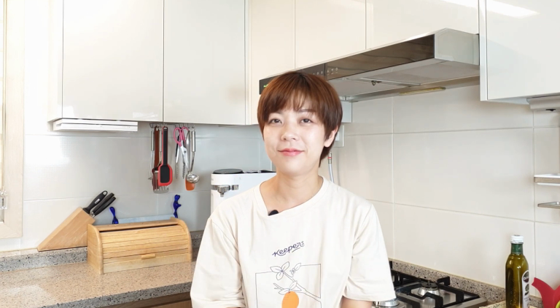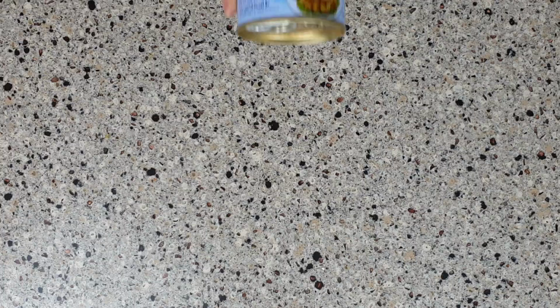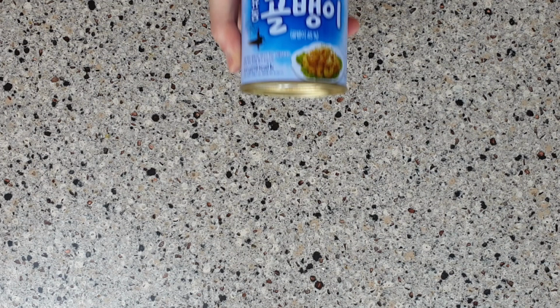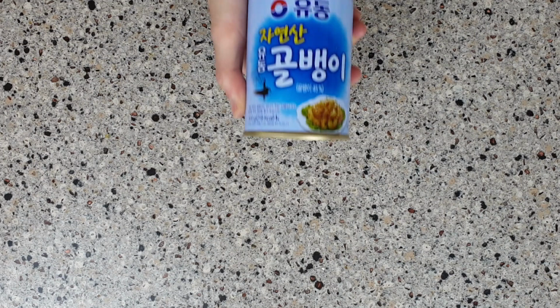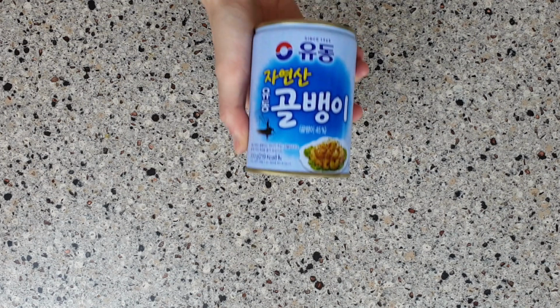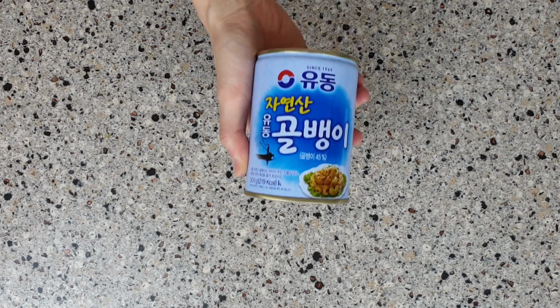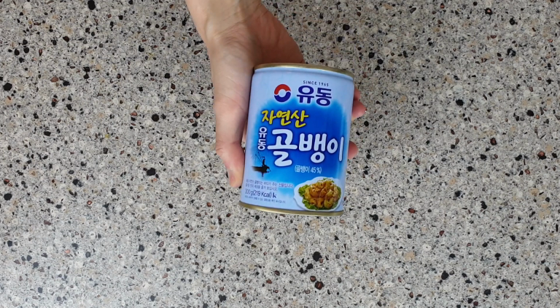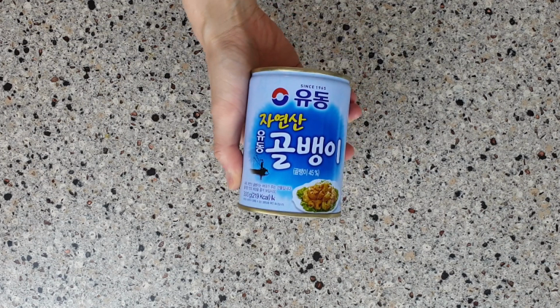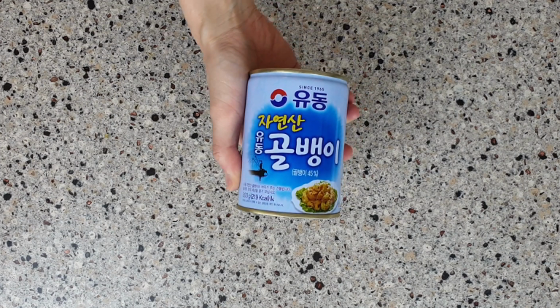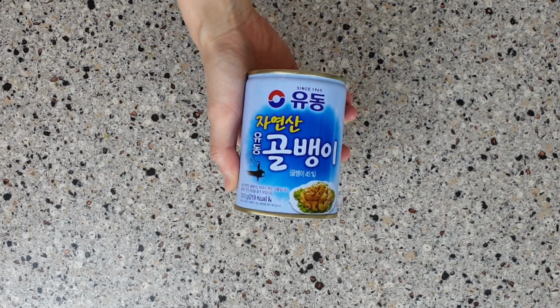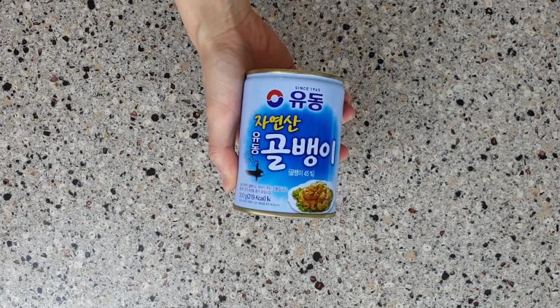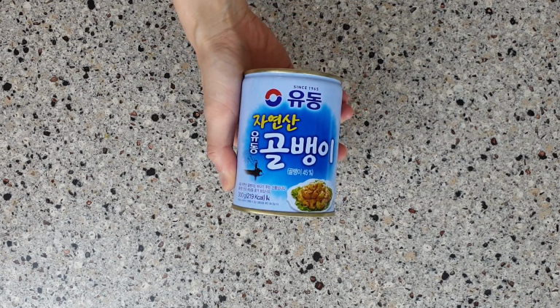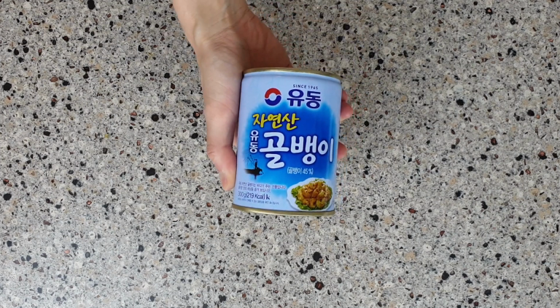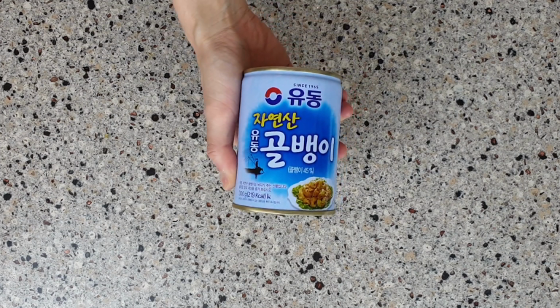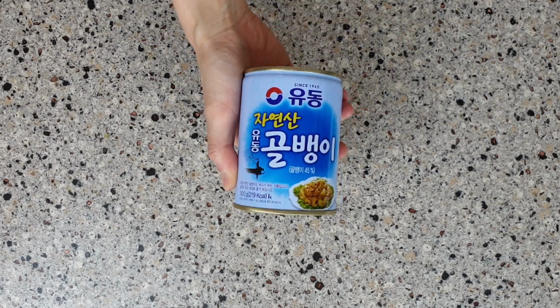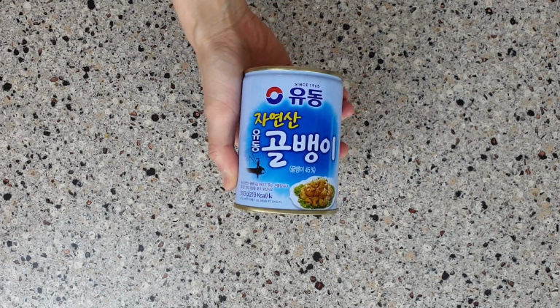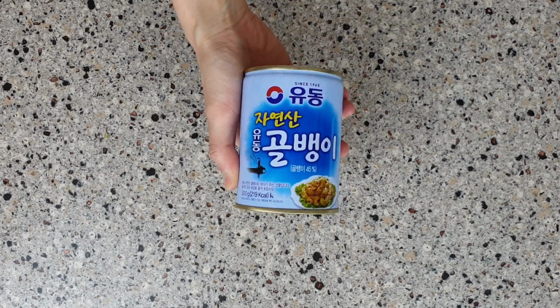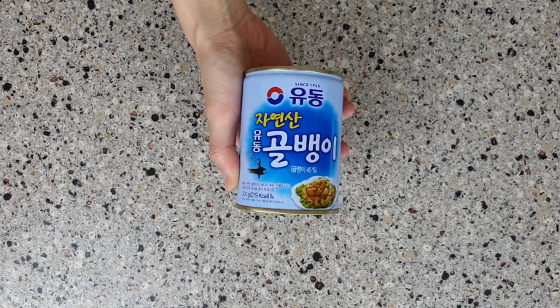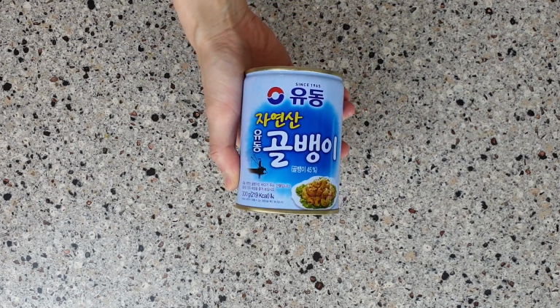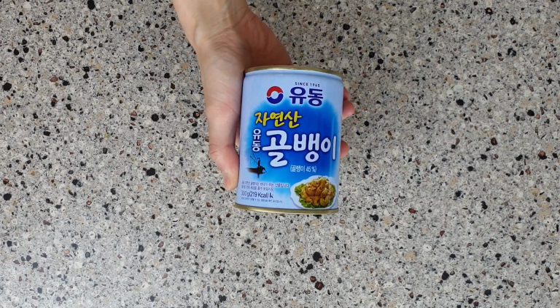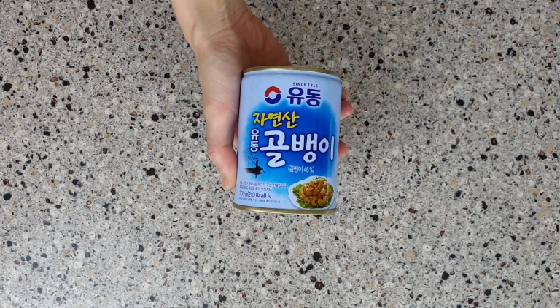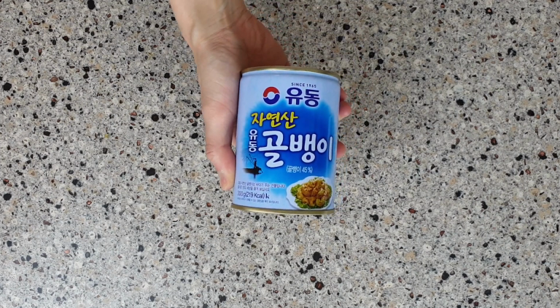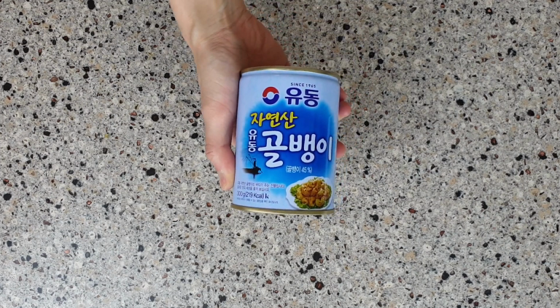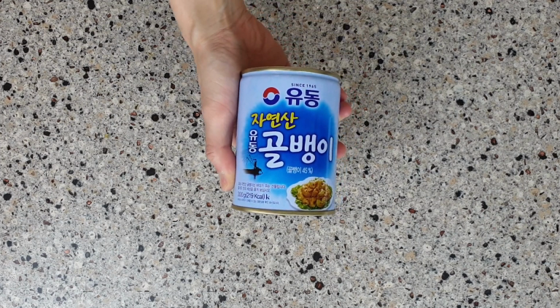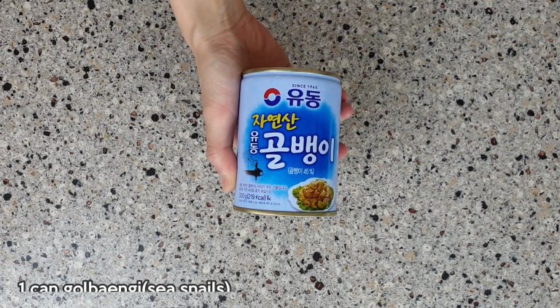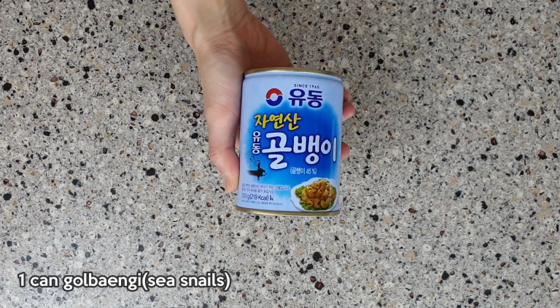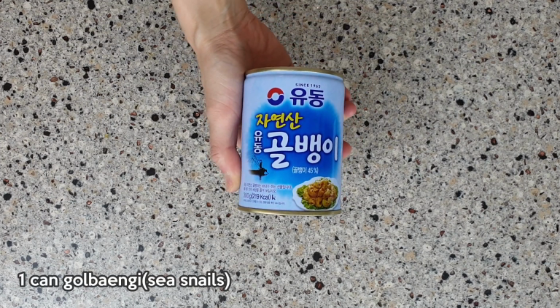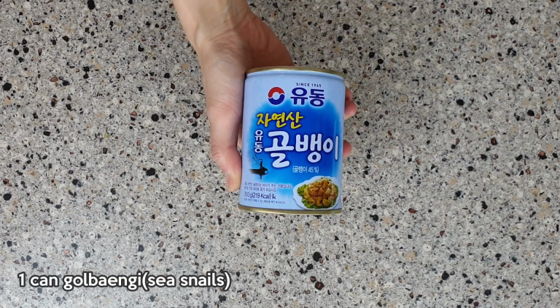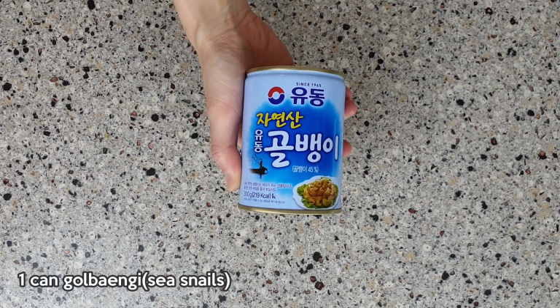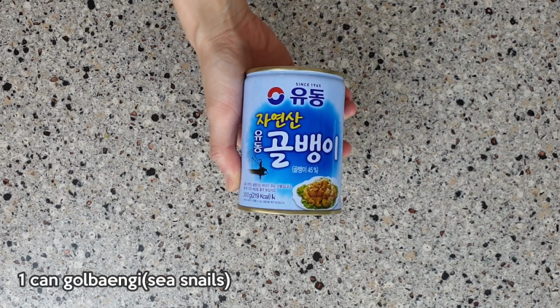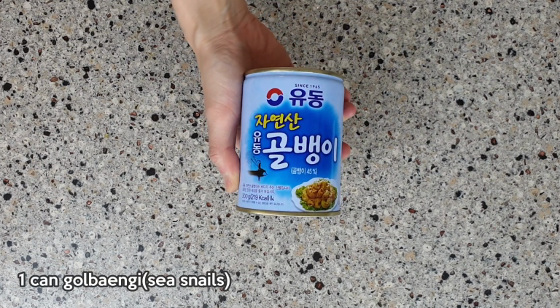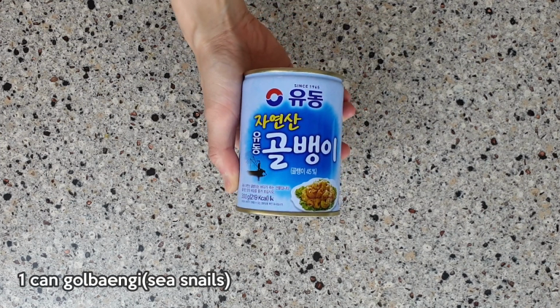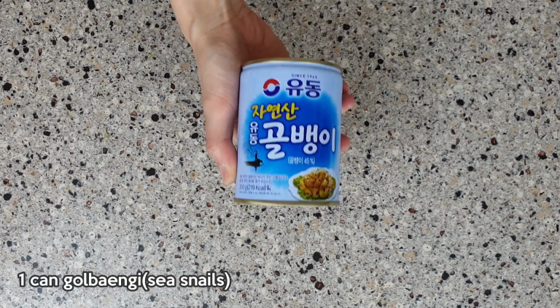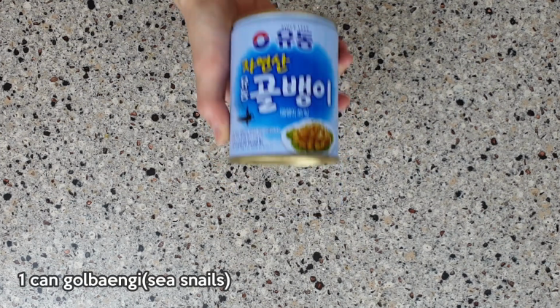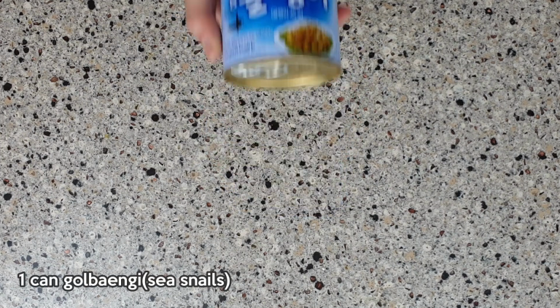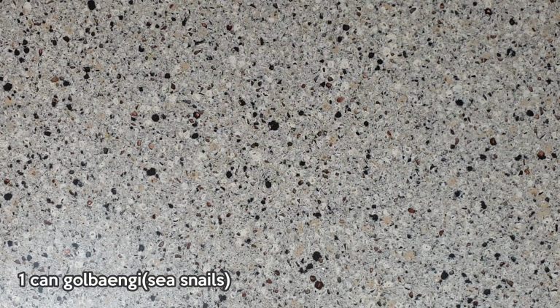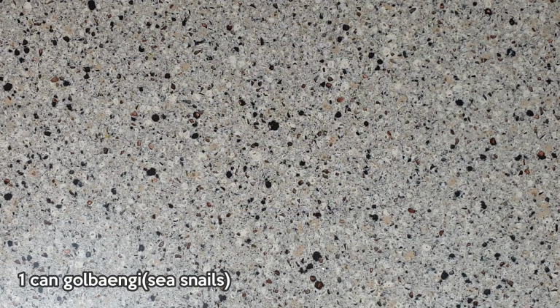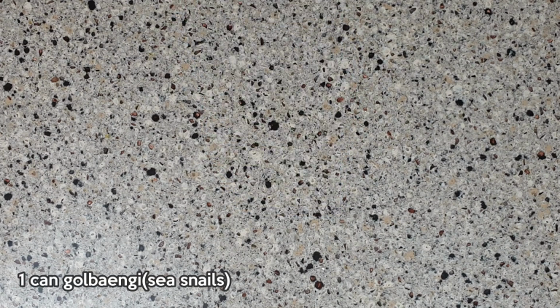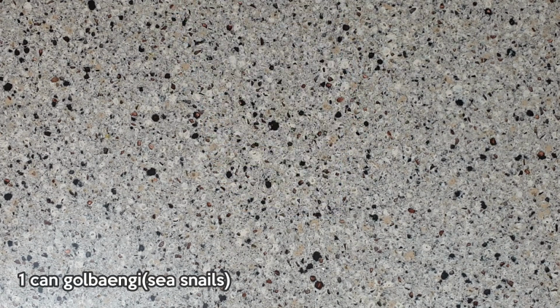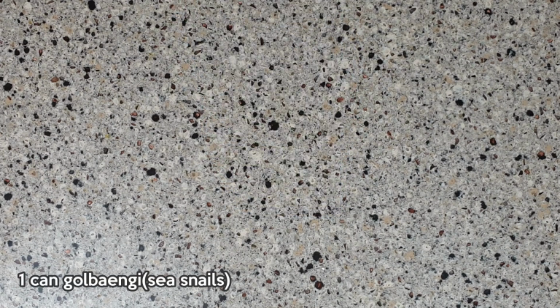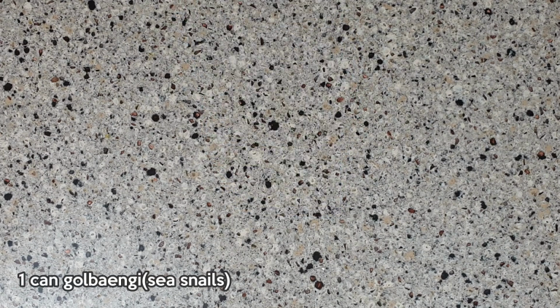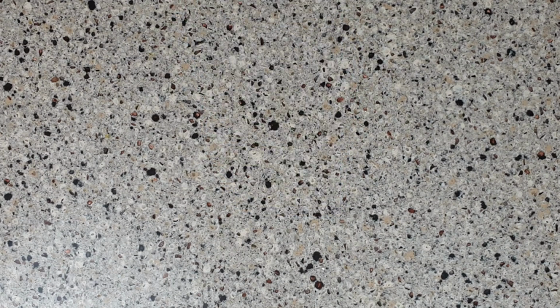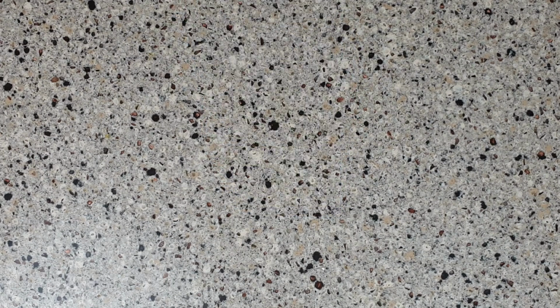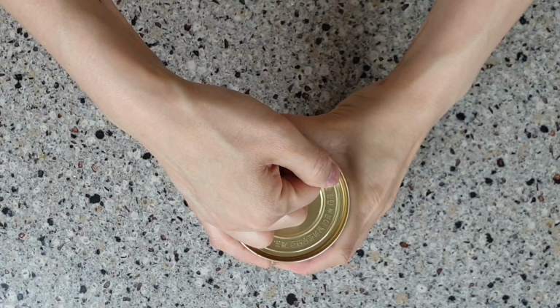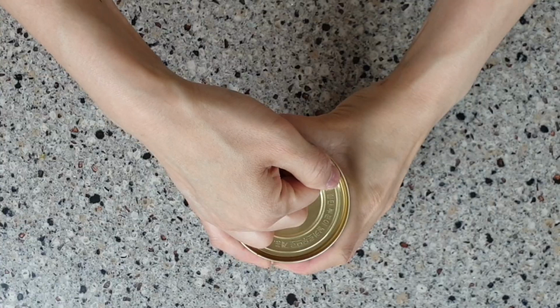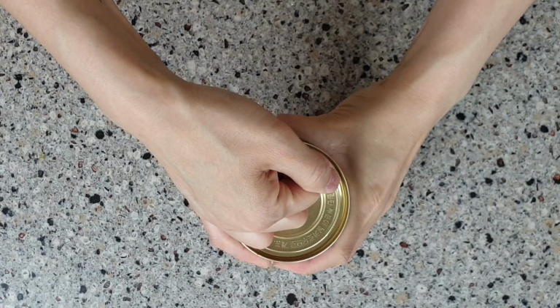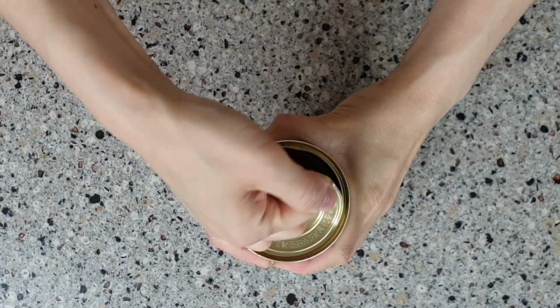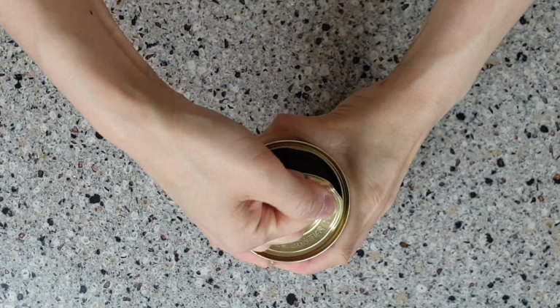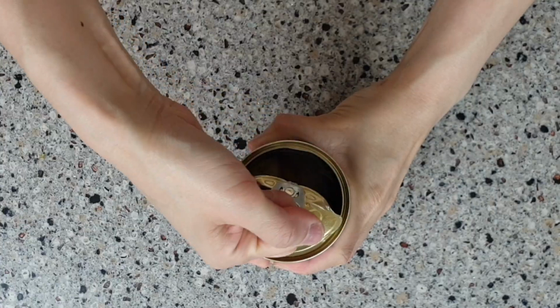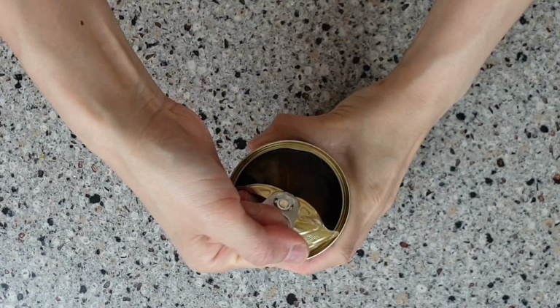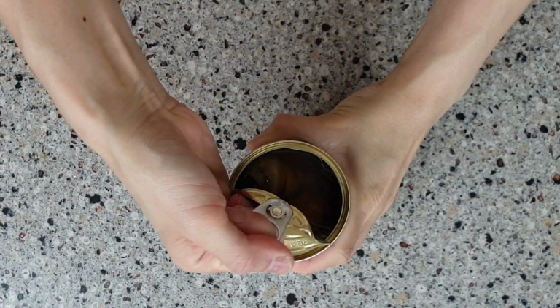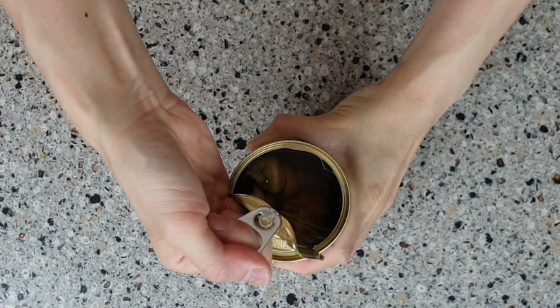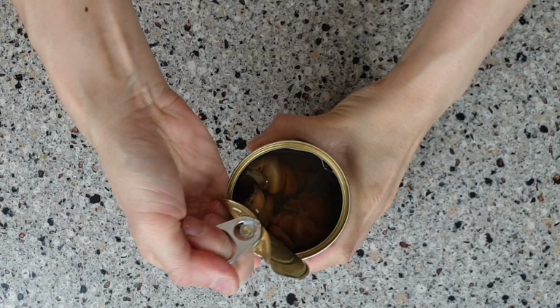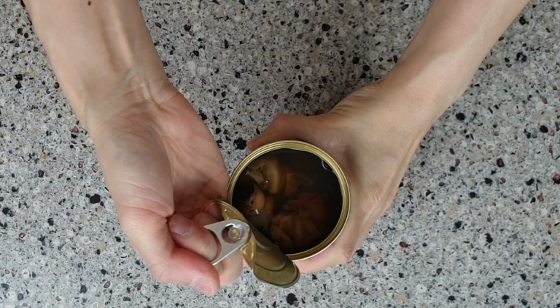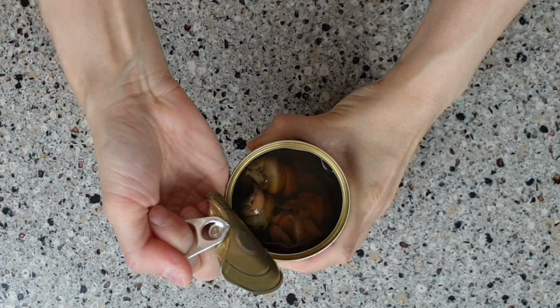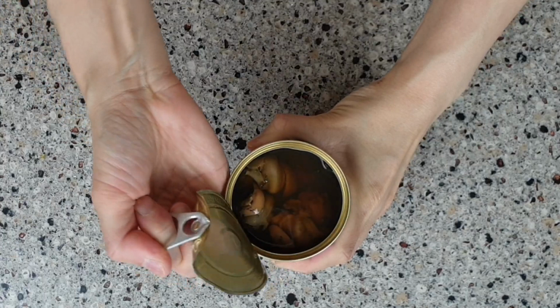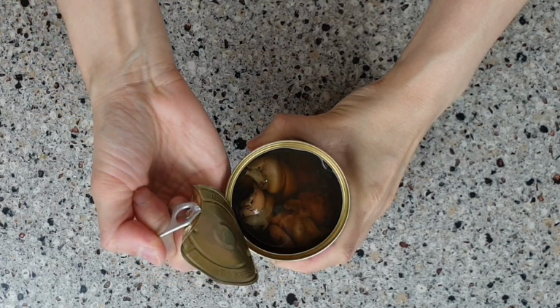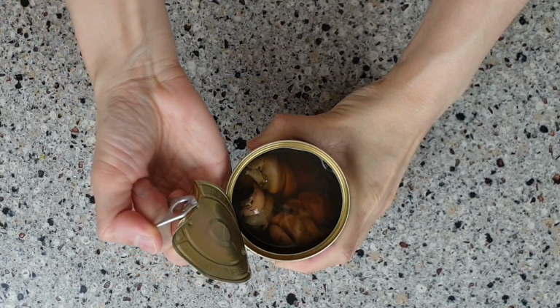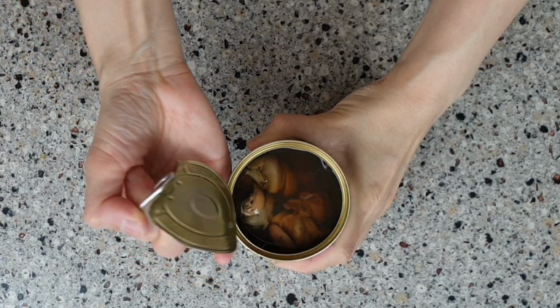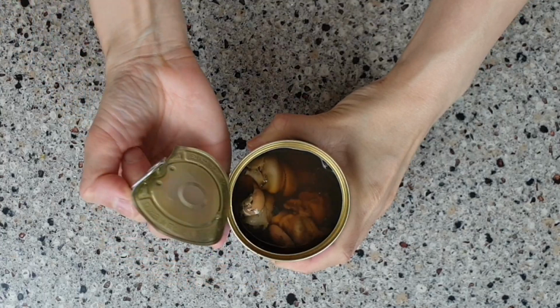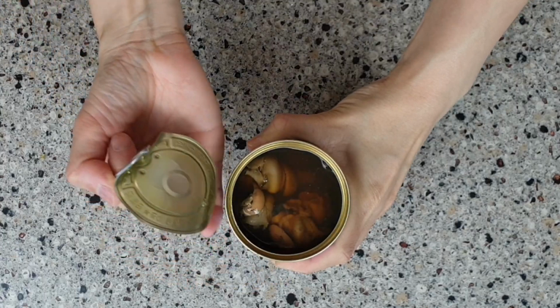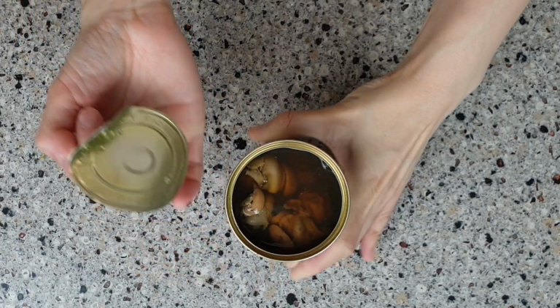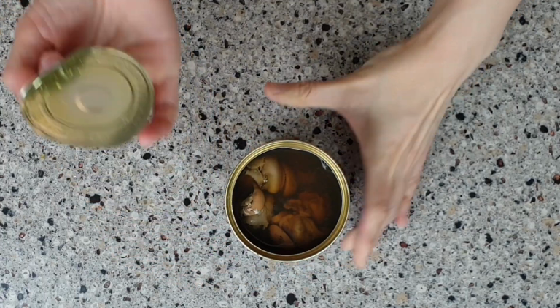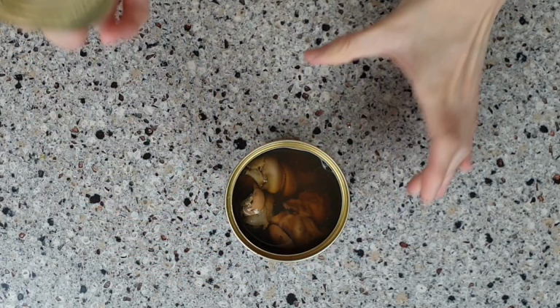For this recipe, the first thing you need is a can of golbaengi, or sea snails. Let me take one out and show you what it looks like.